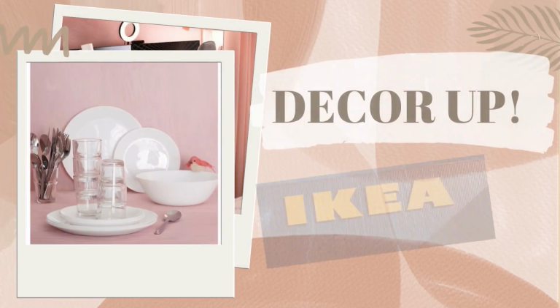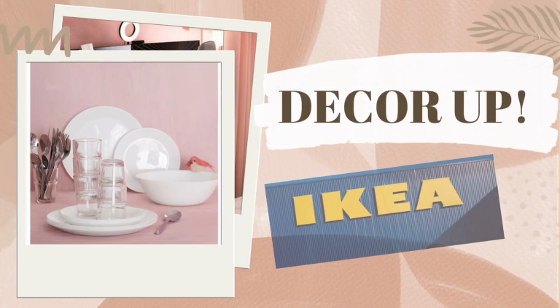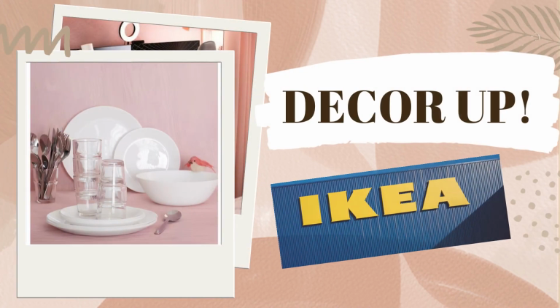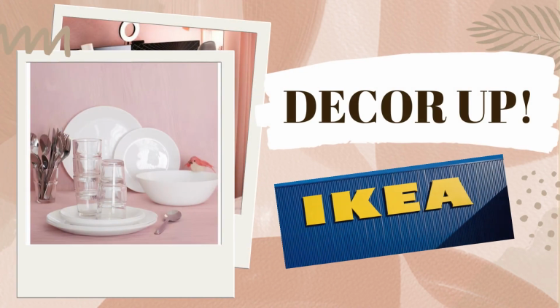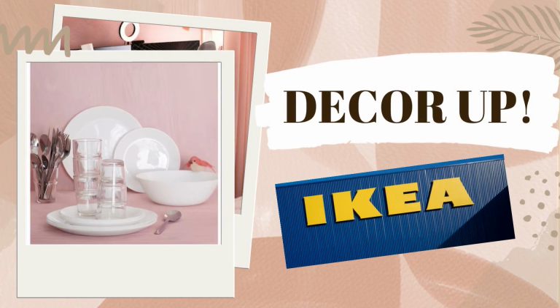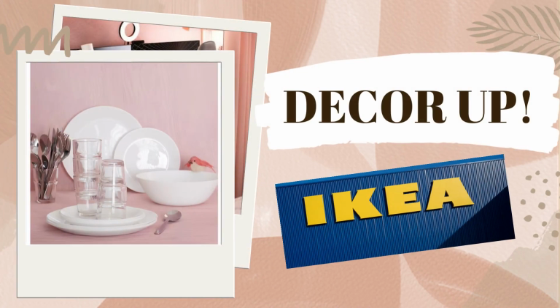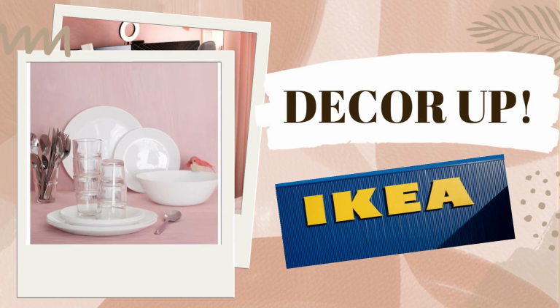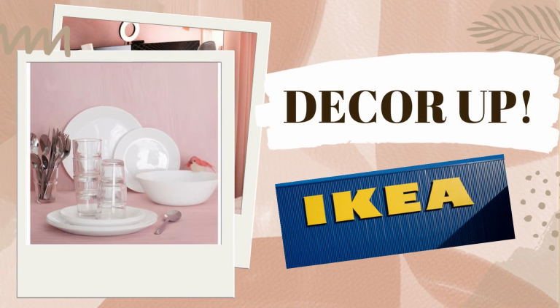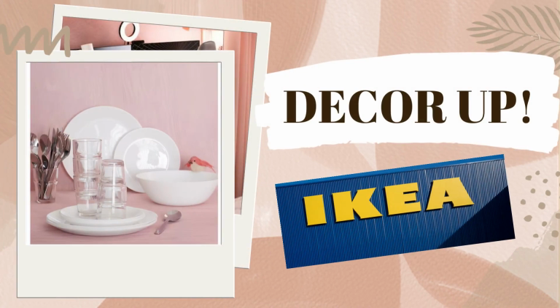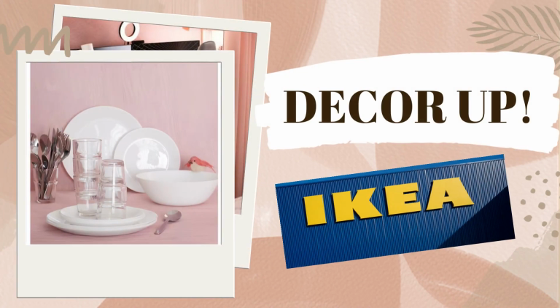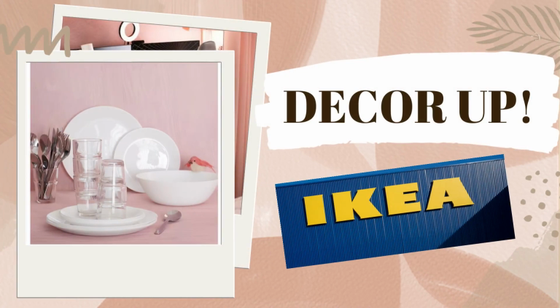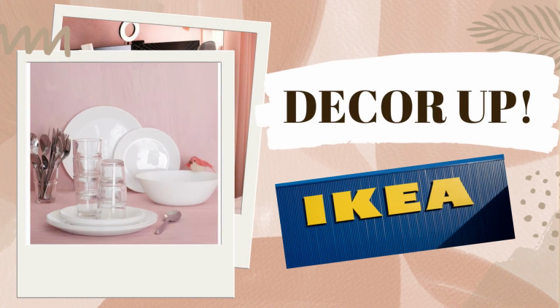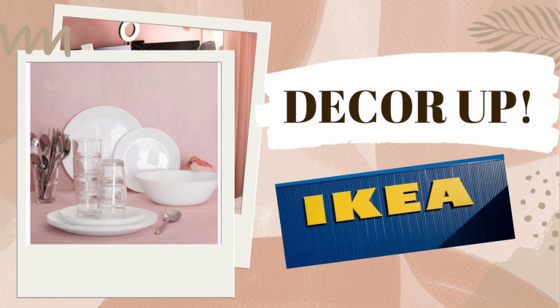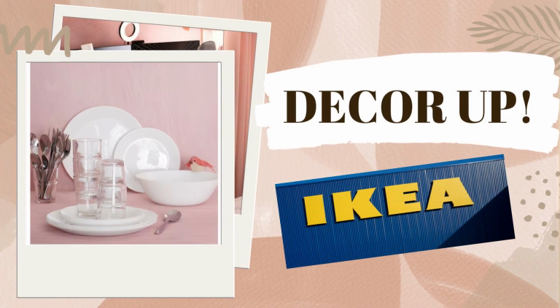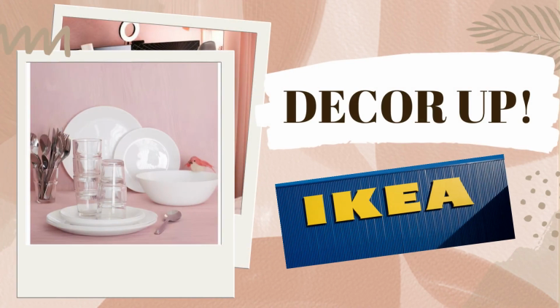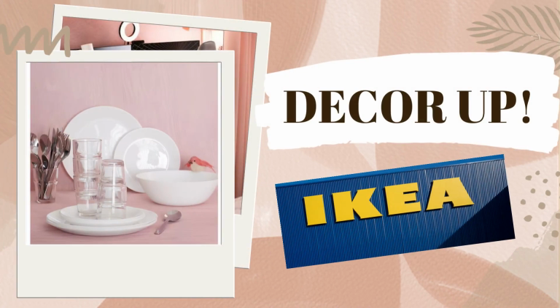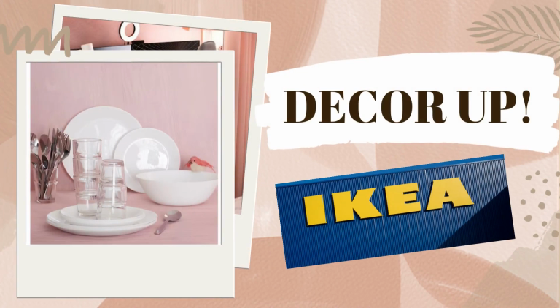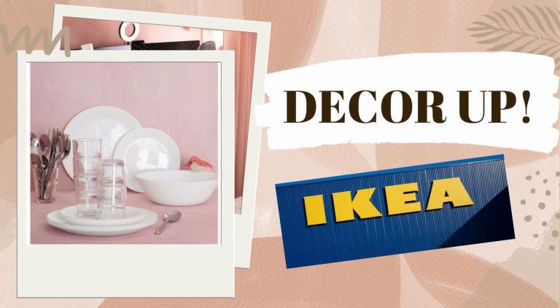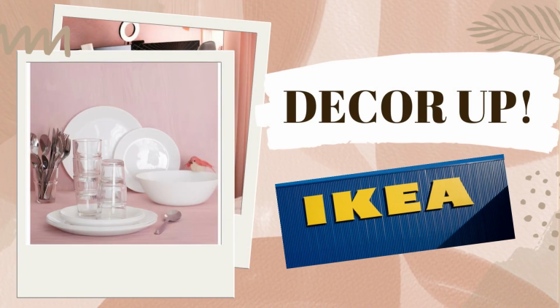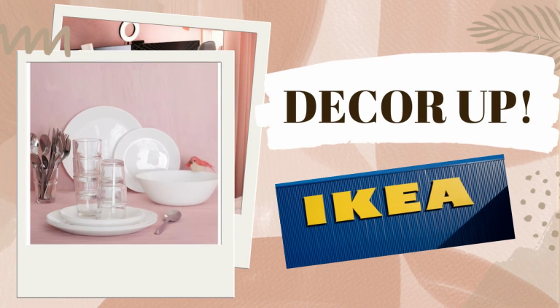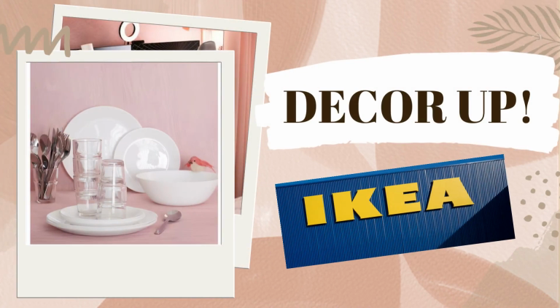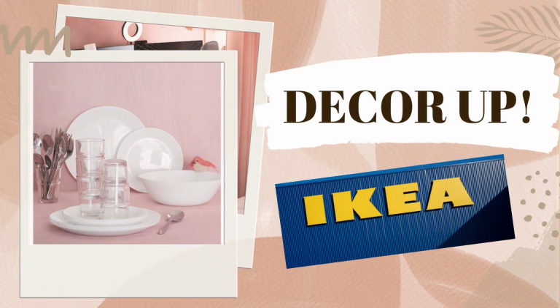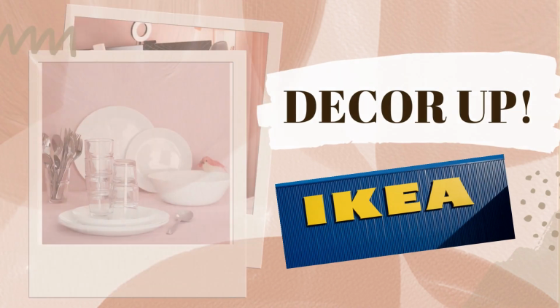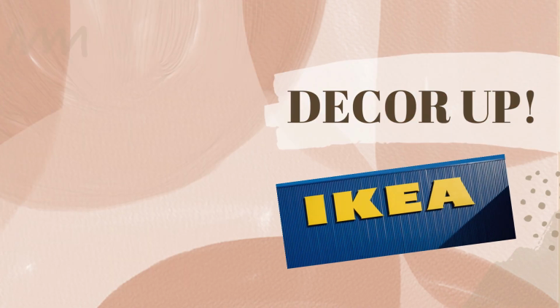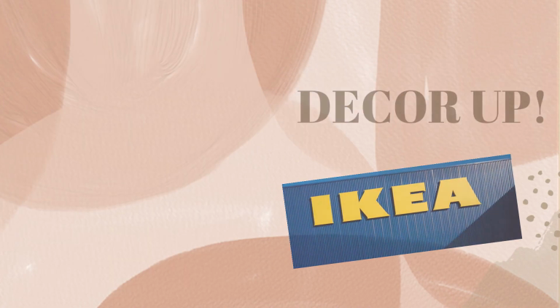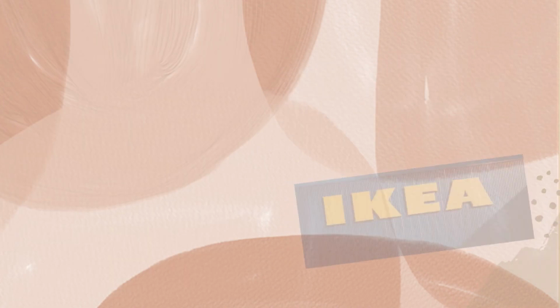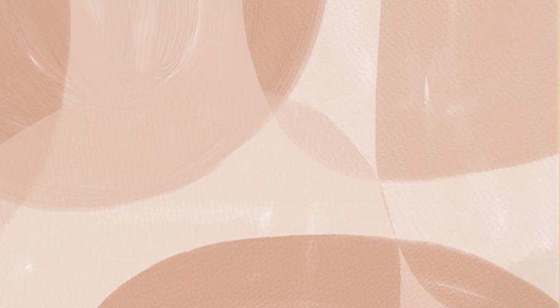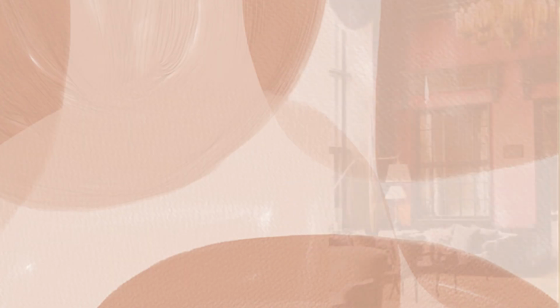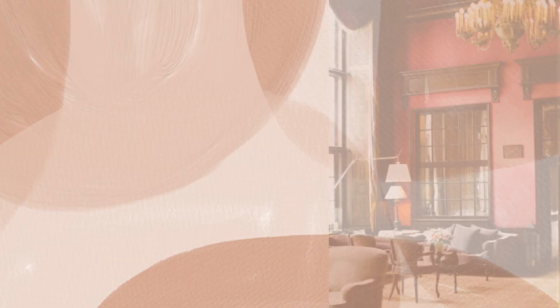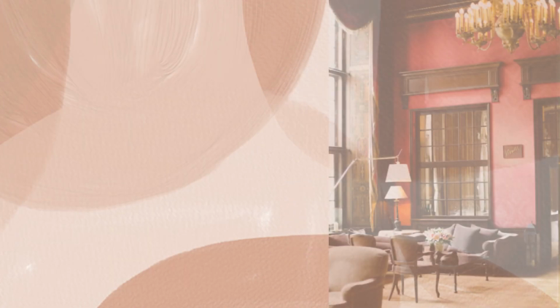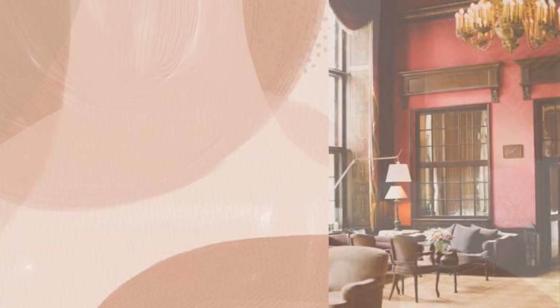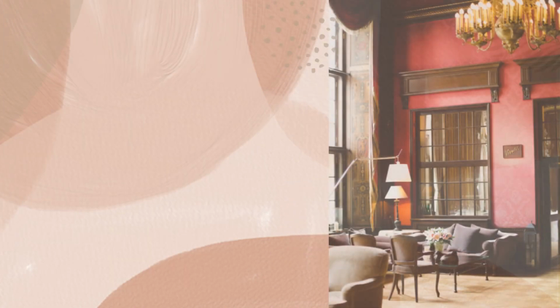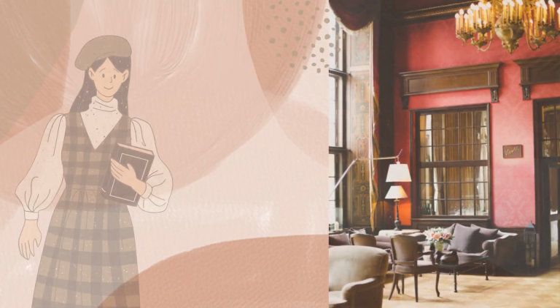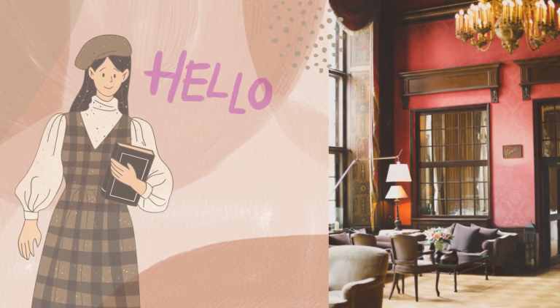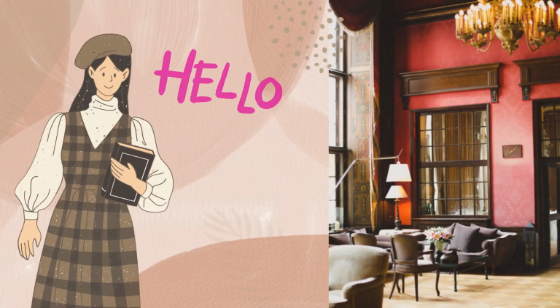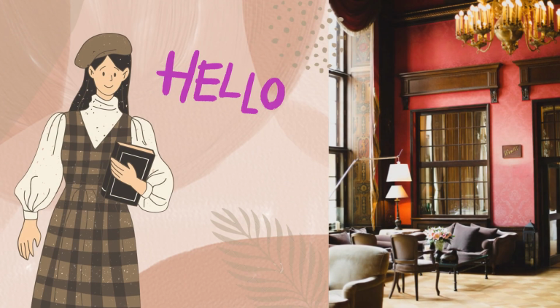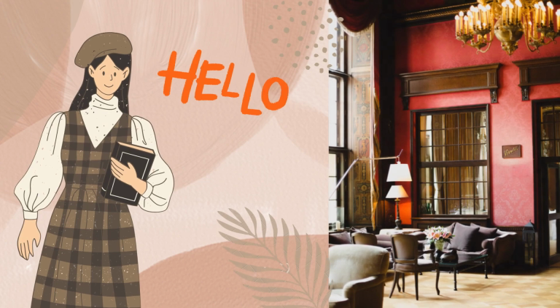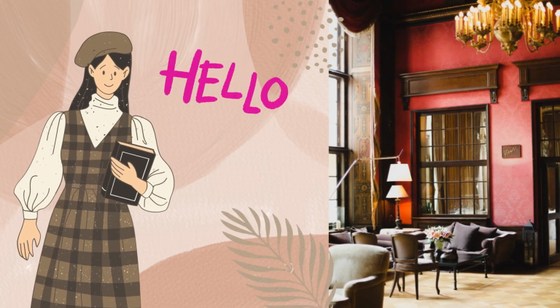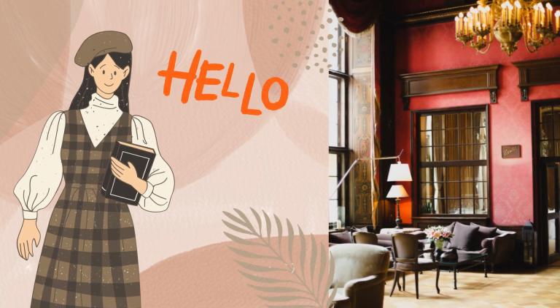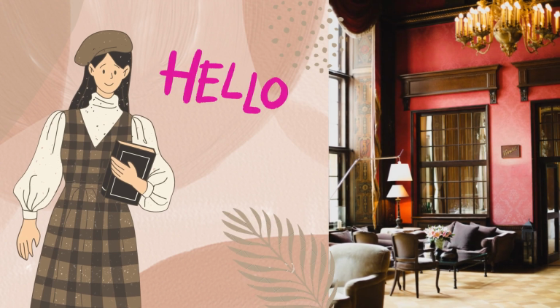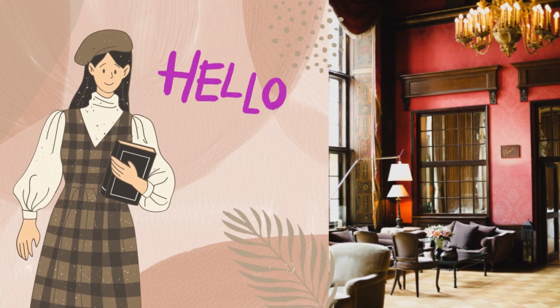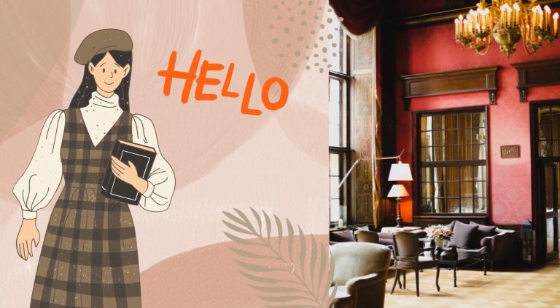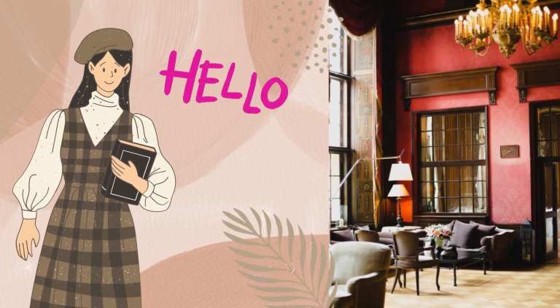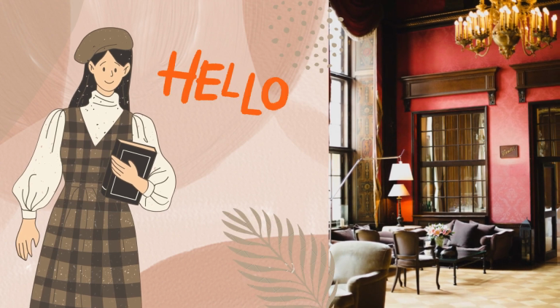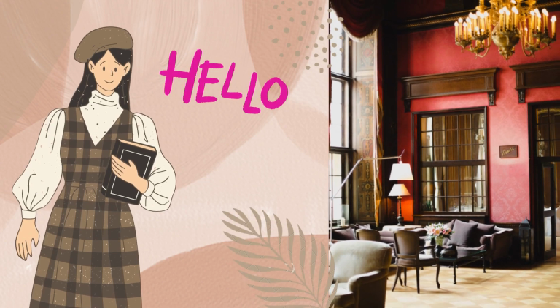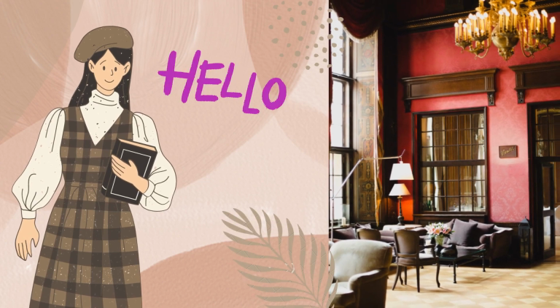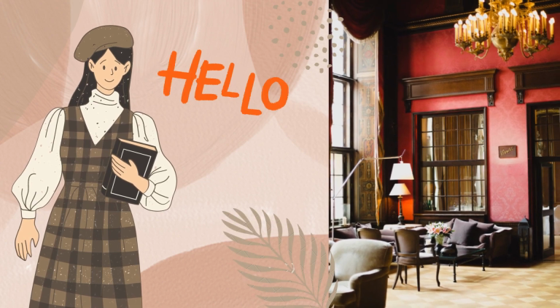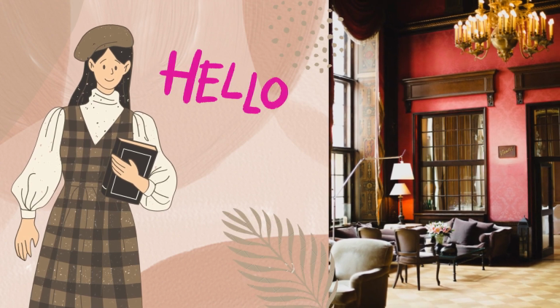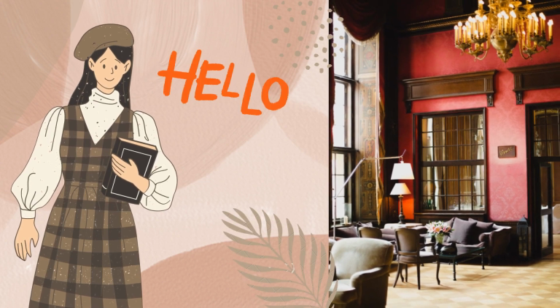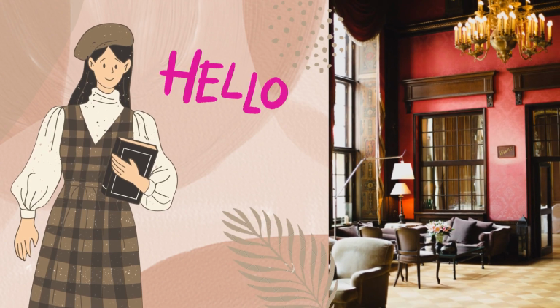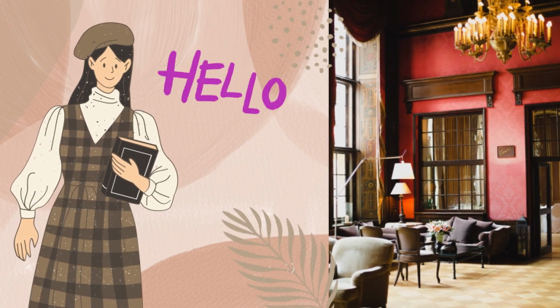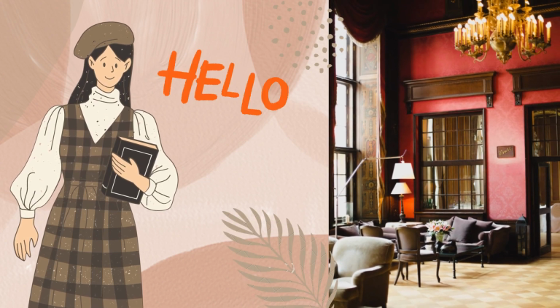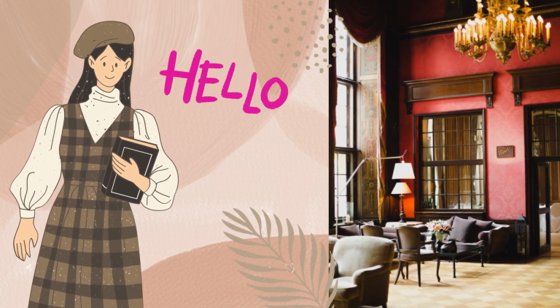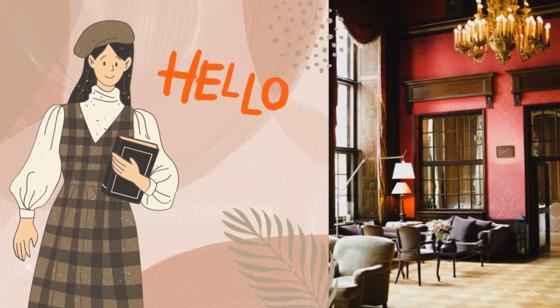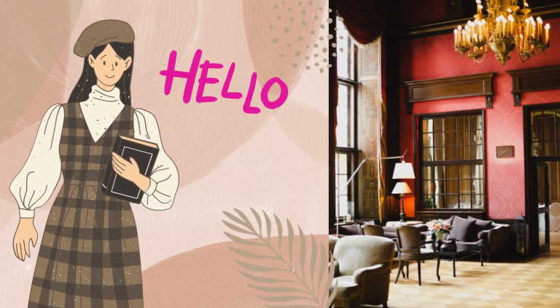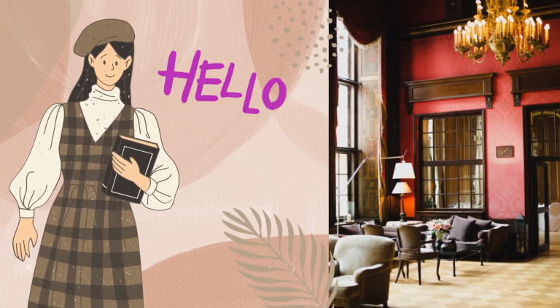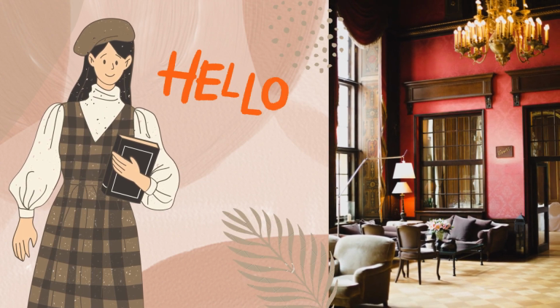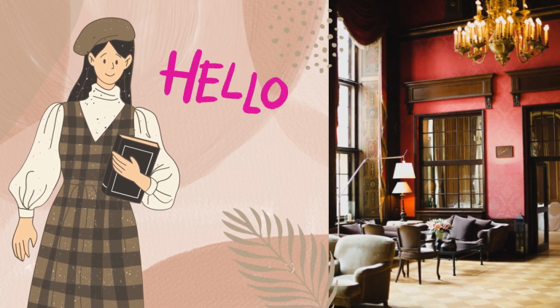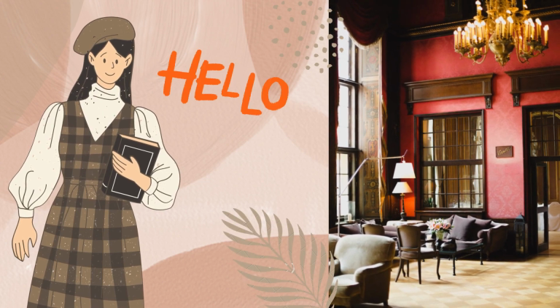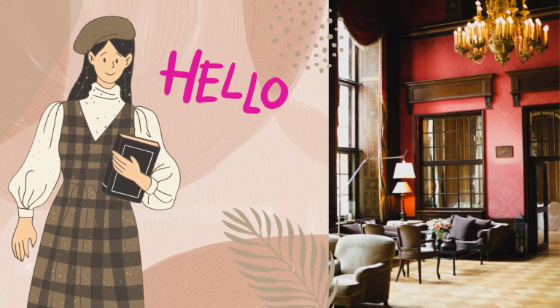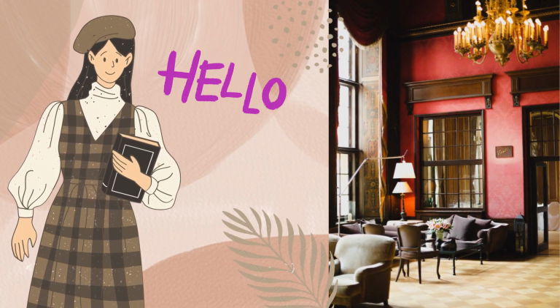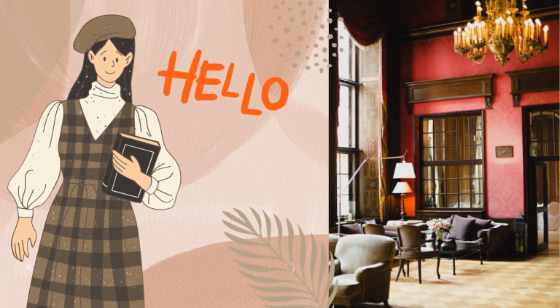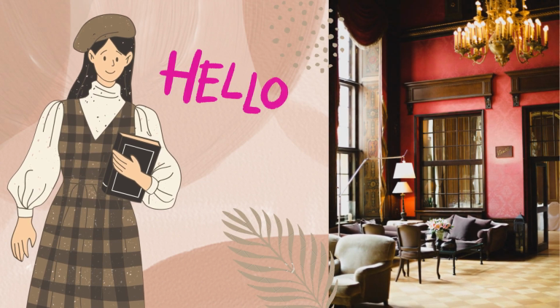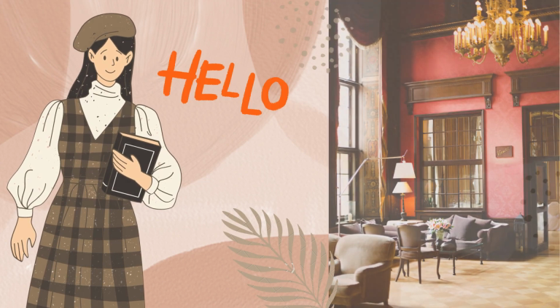Hi everyone, welcome back to my channel DecorUp. My name is Nupur, I am an architect and here we discuss how to make your home look luxe.